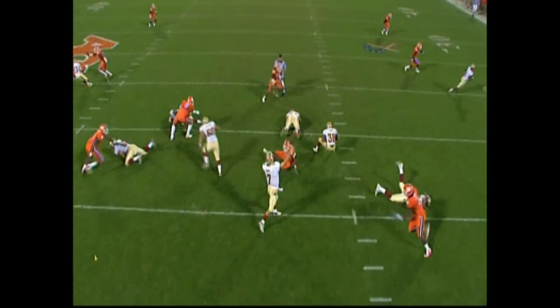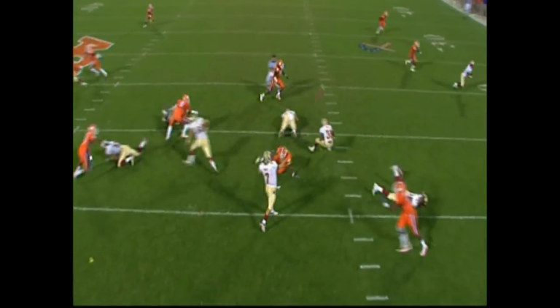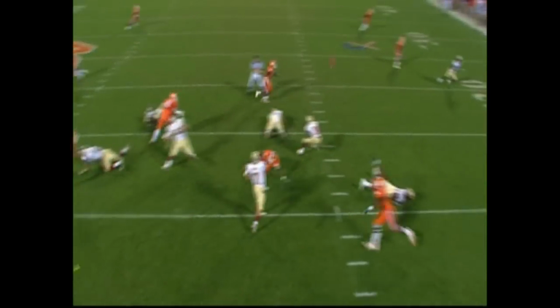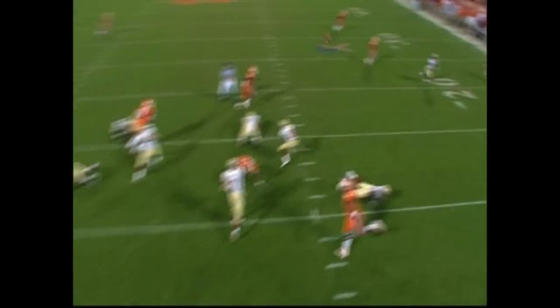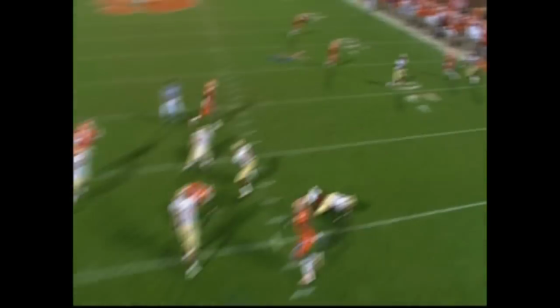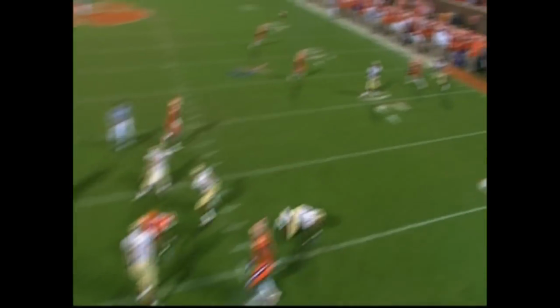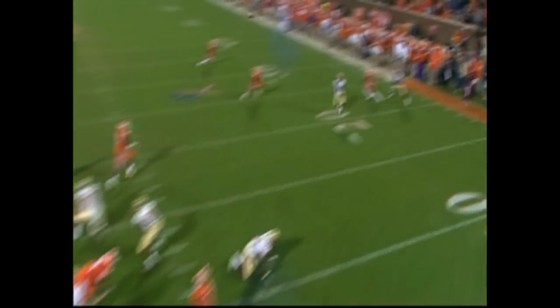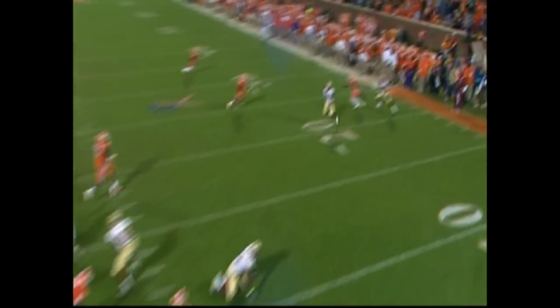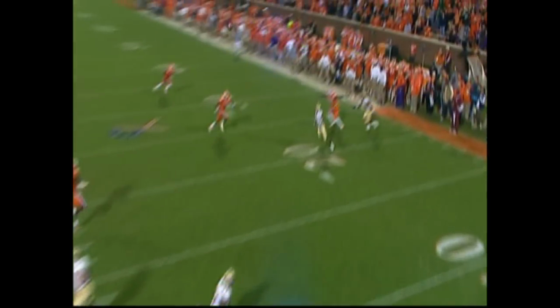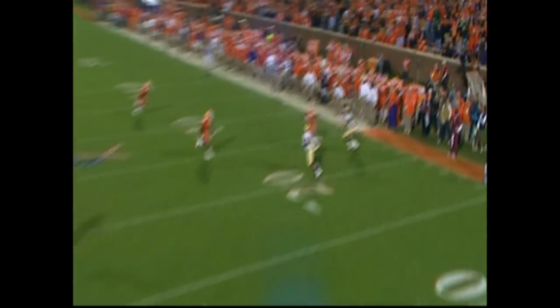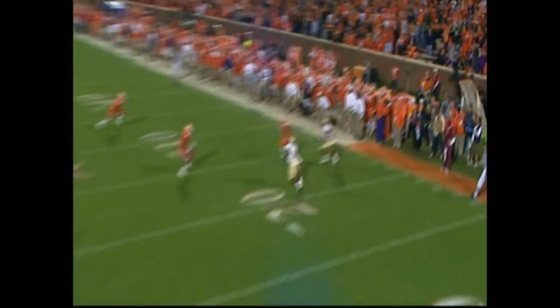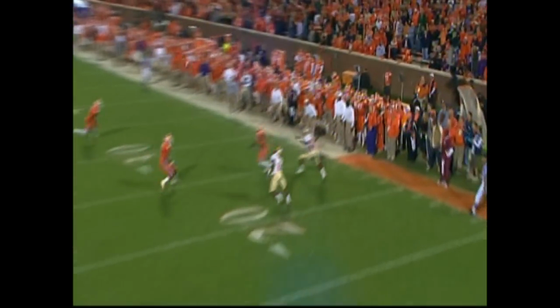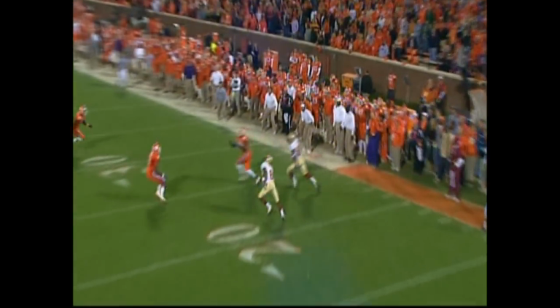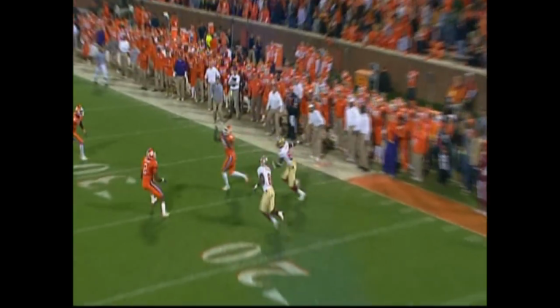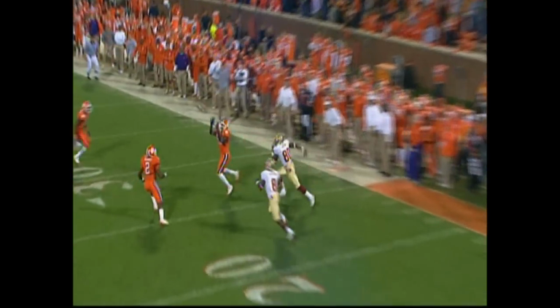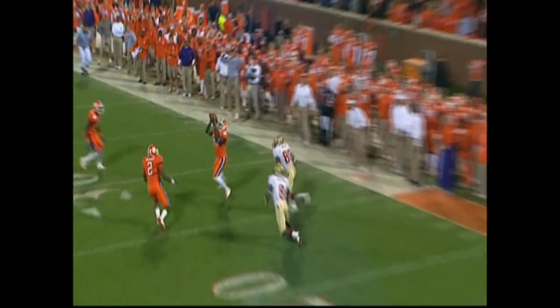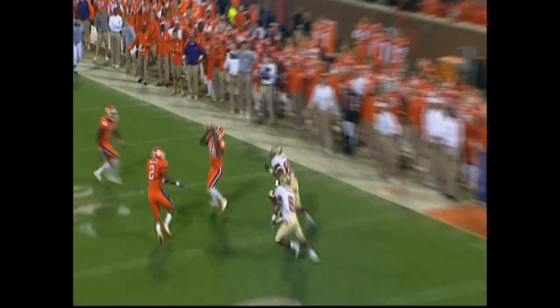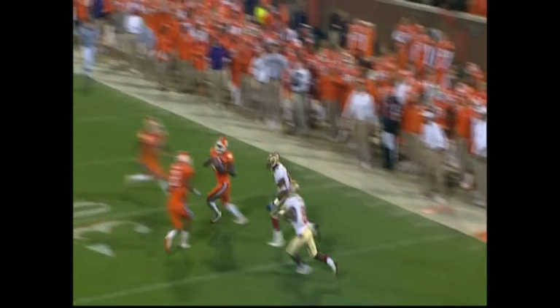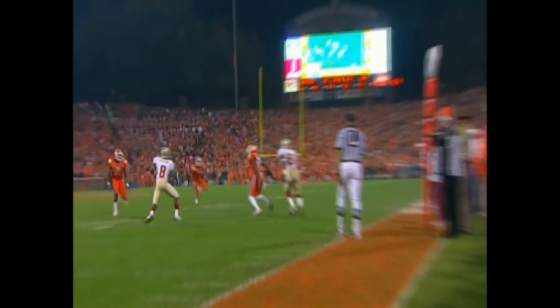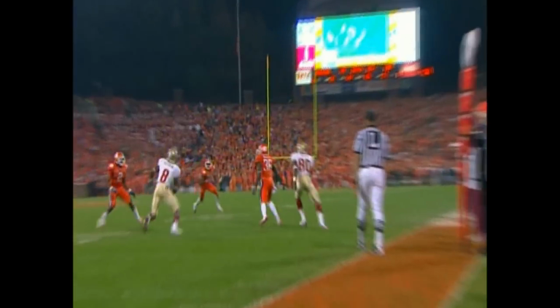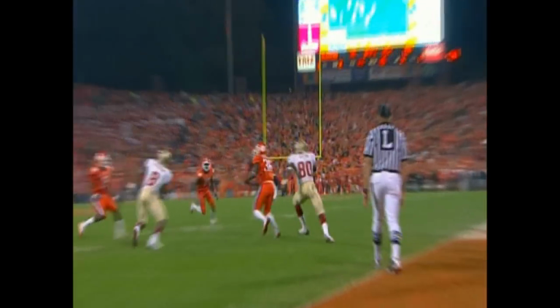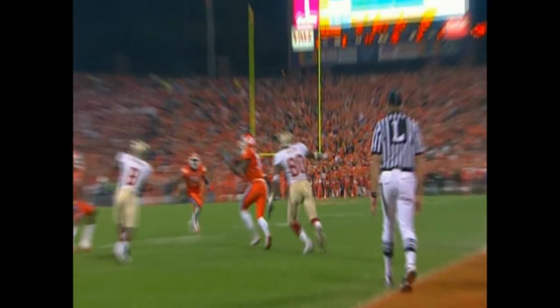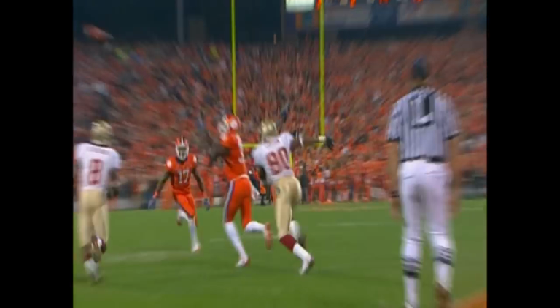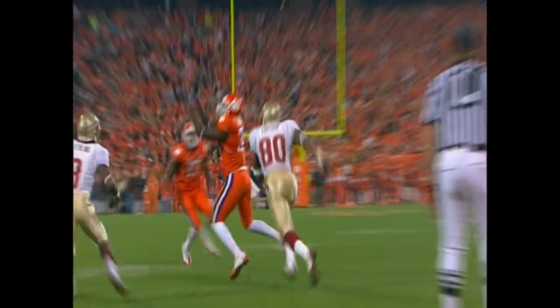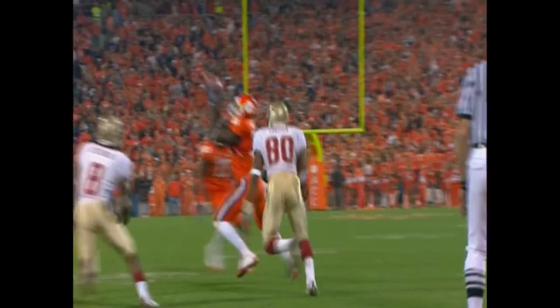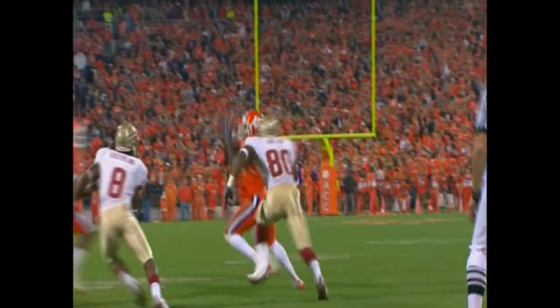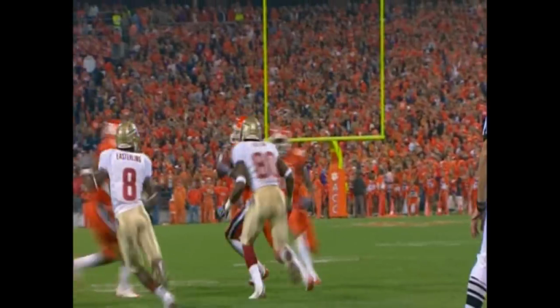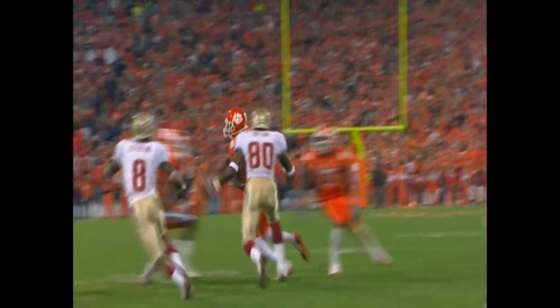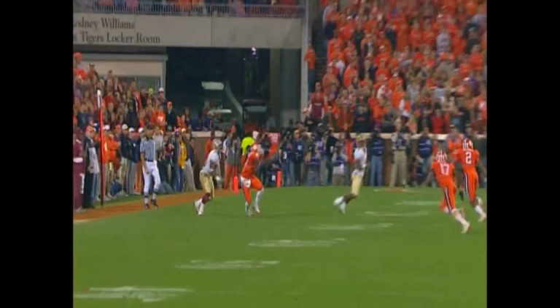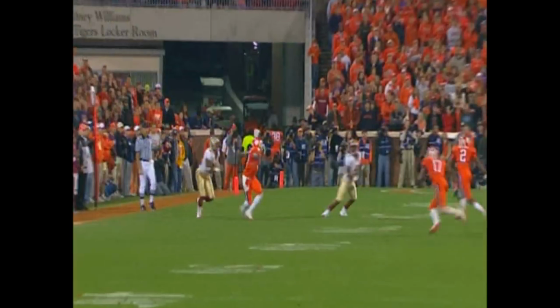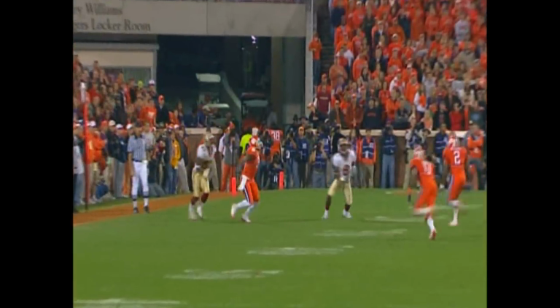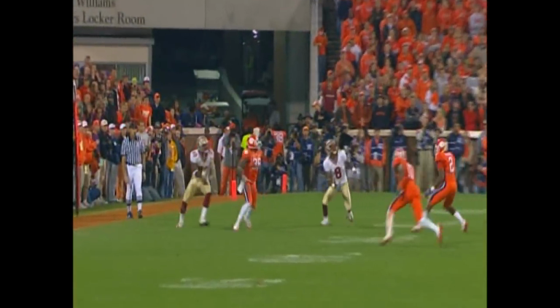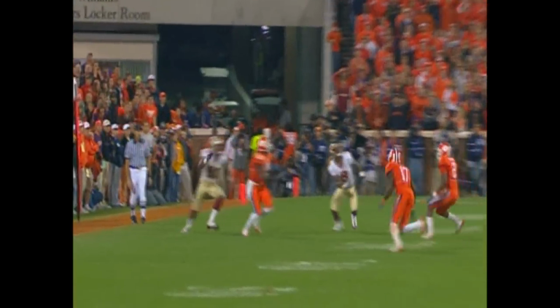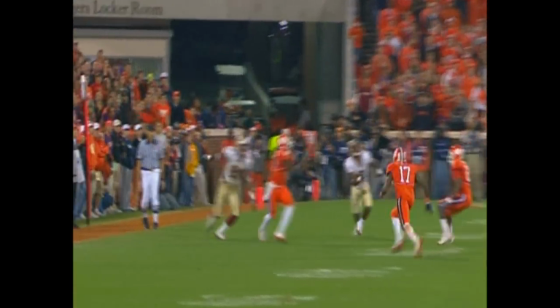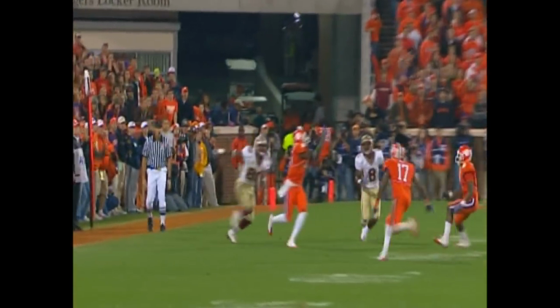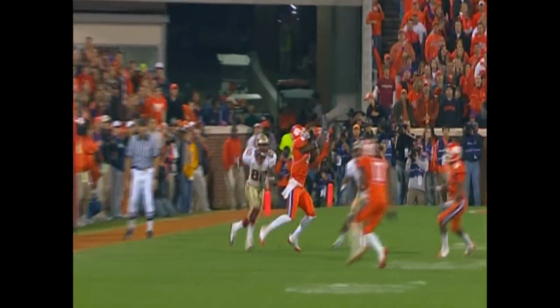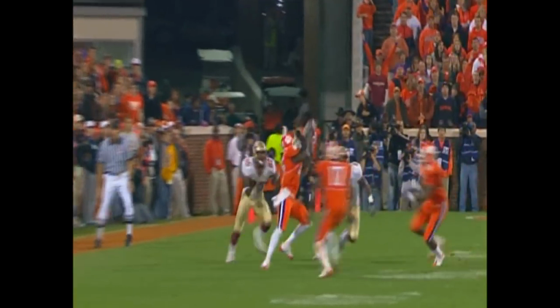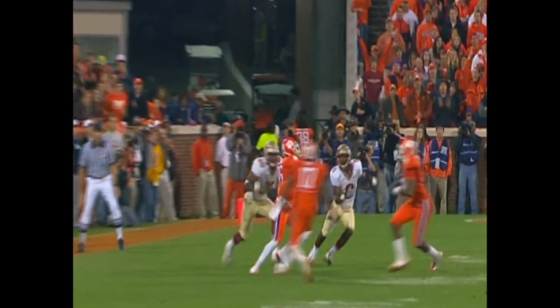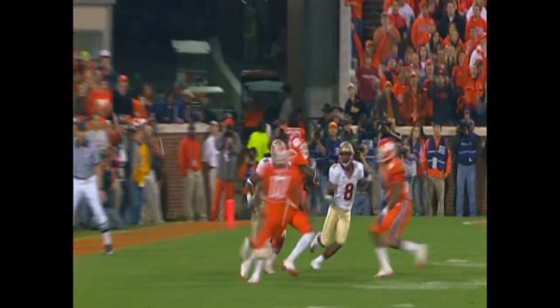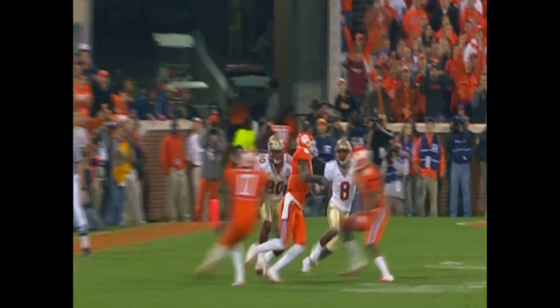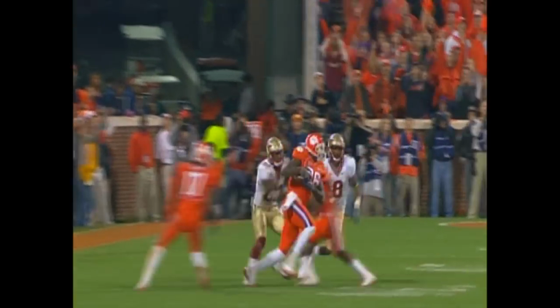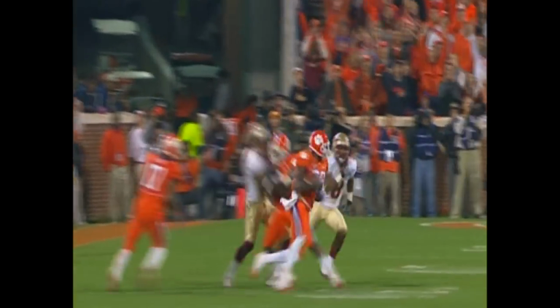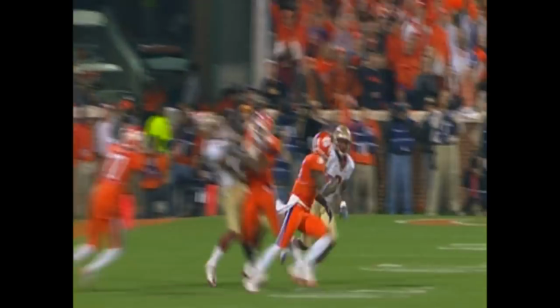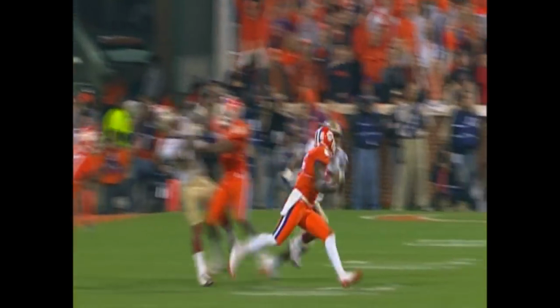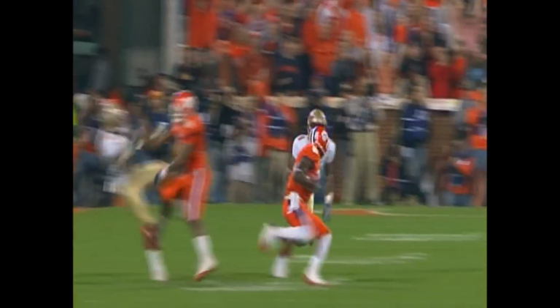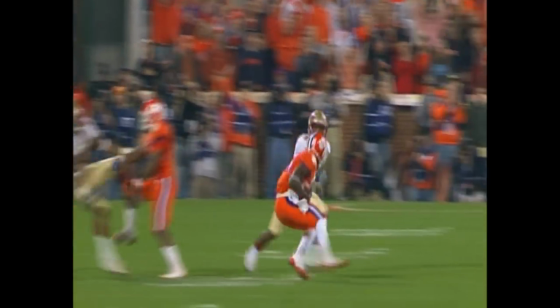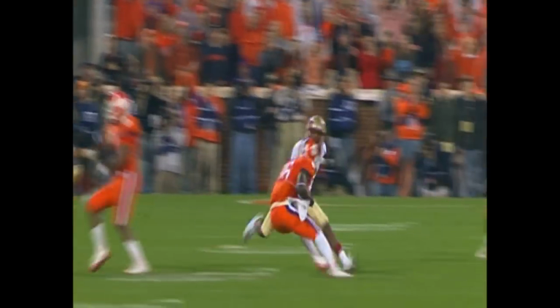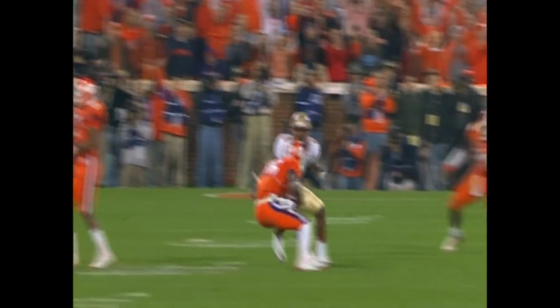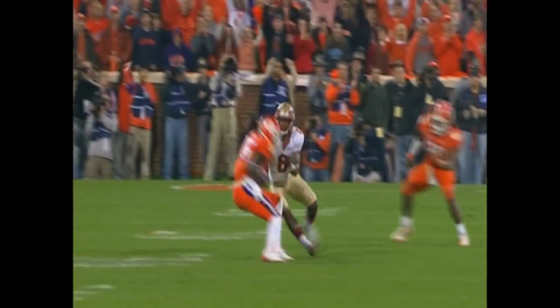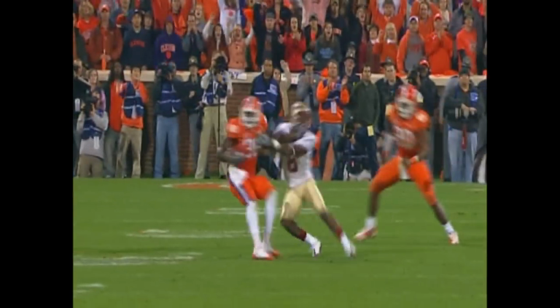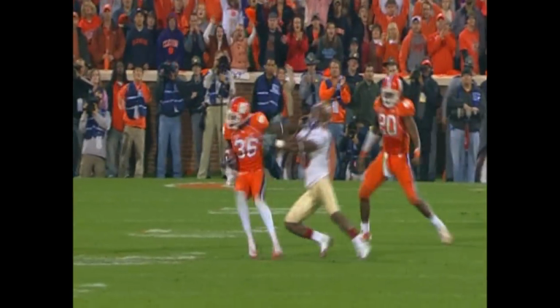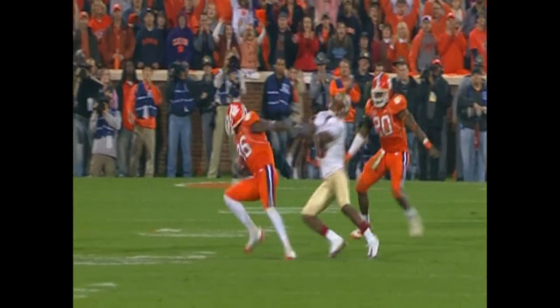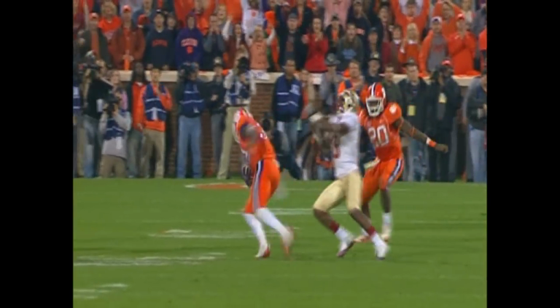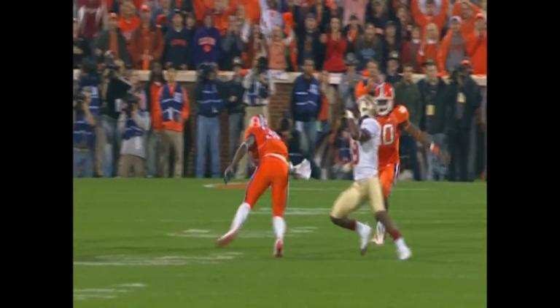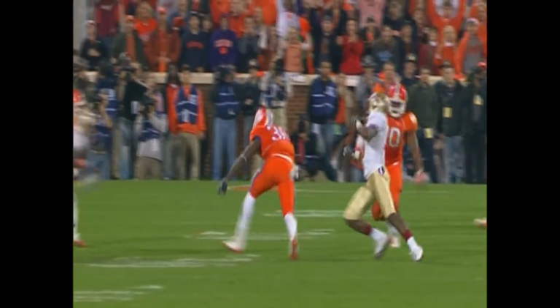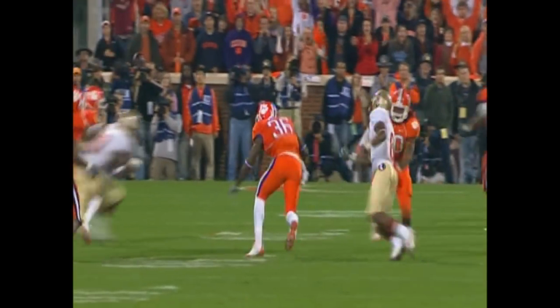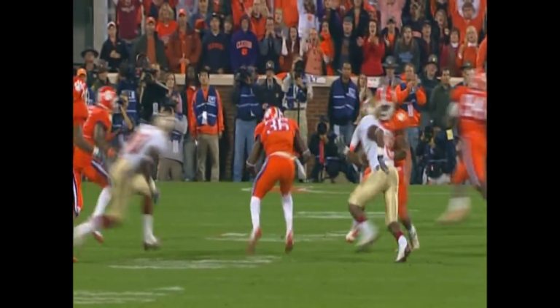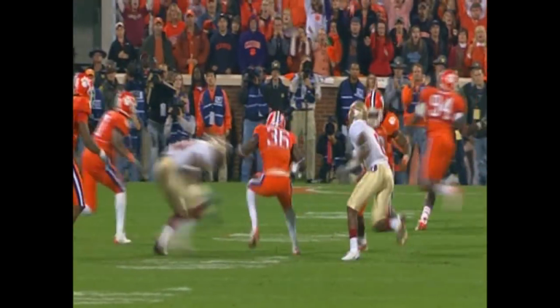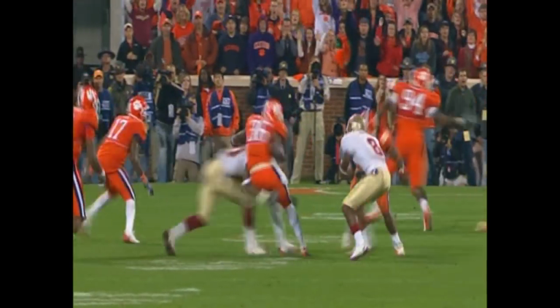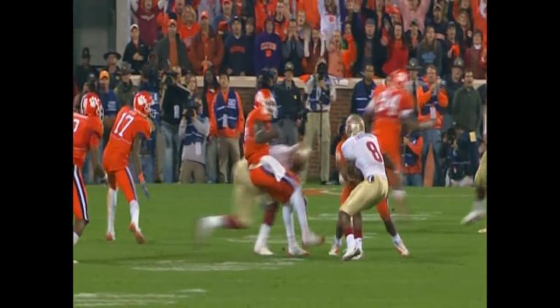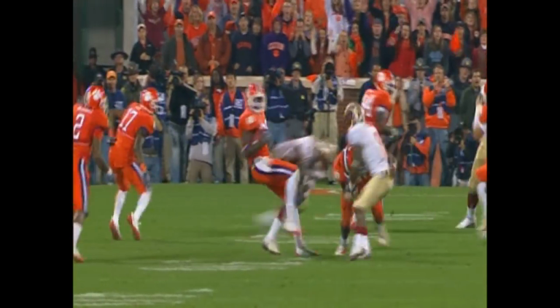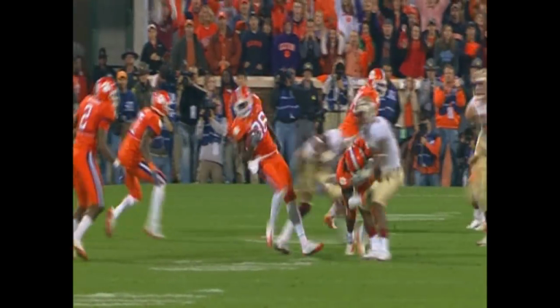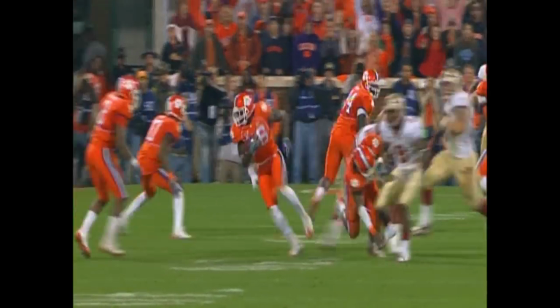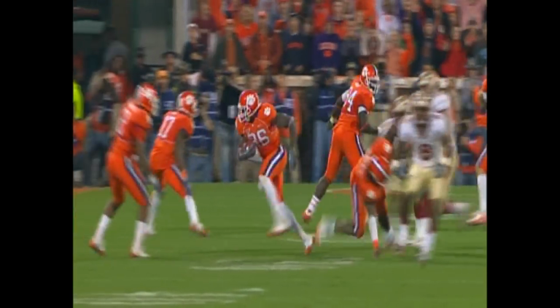Hunter walks one — that's intercepted by Maxwell. I don't know where he was going with that one.